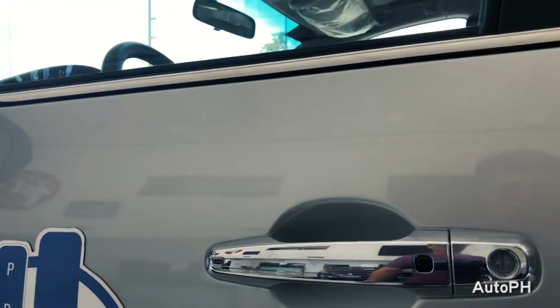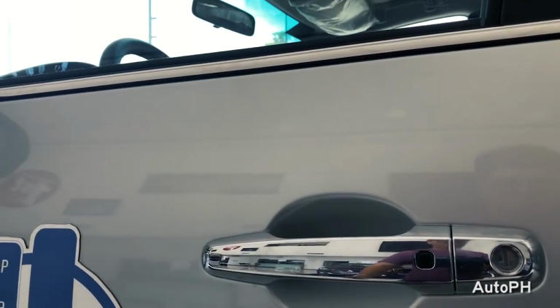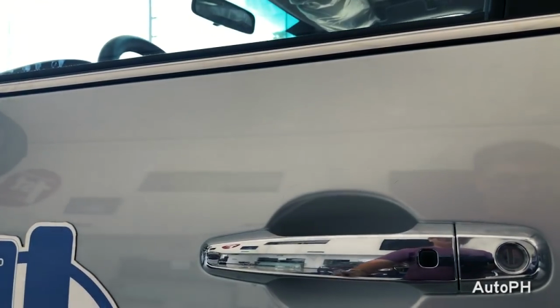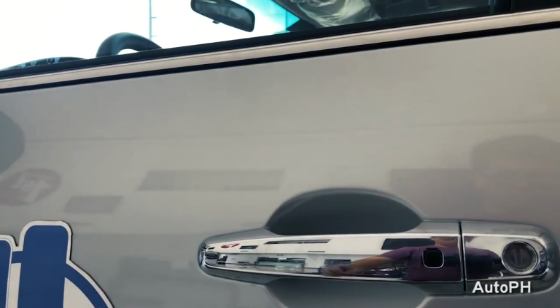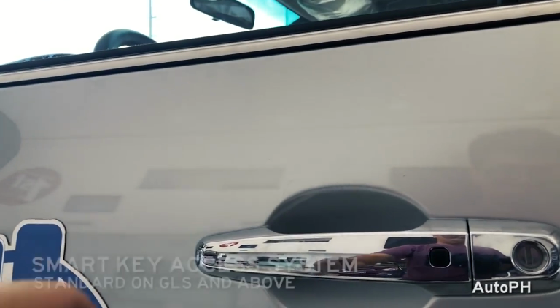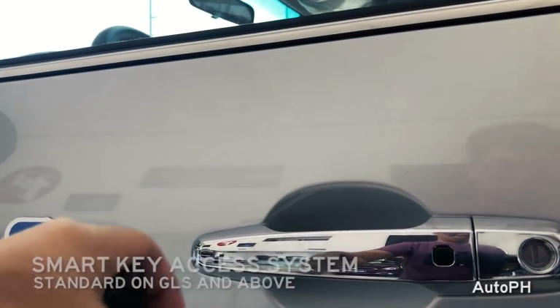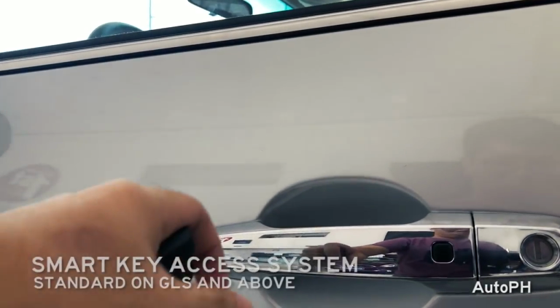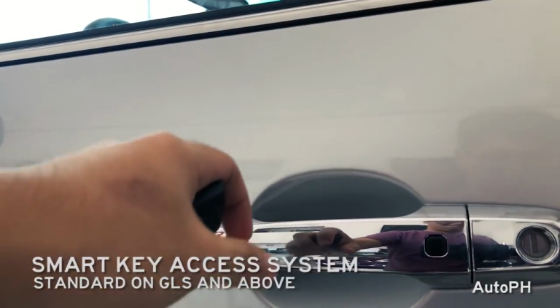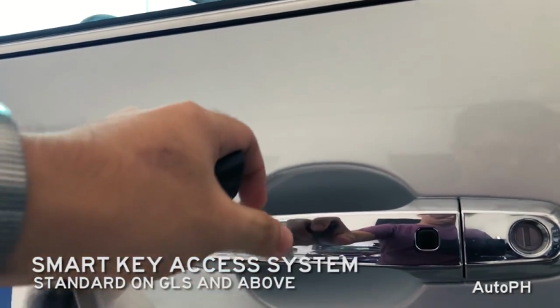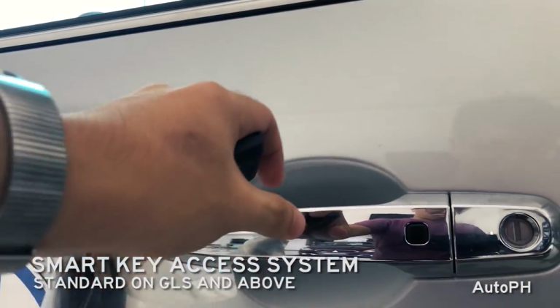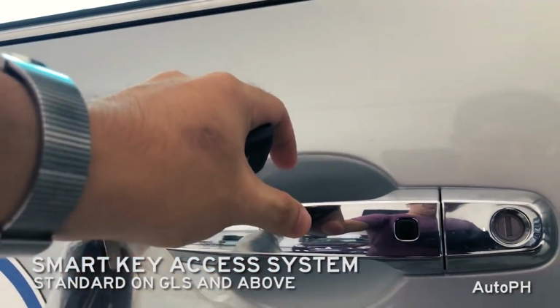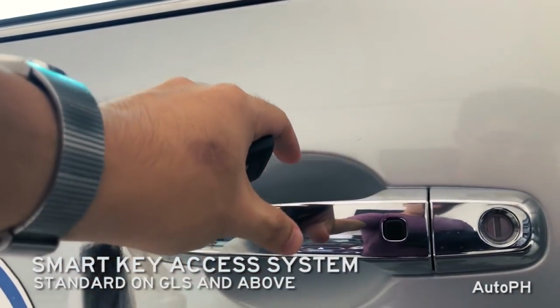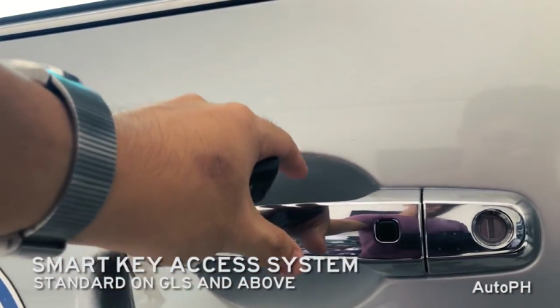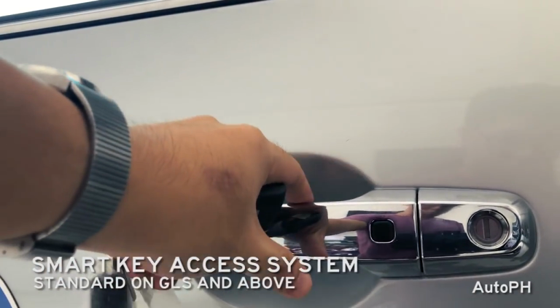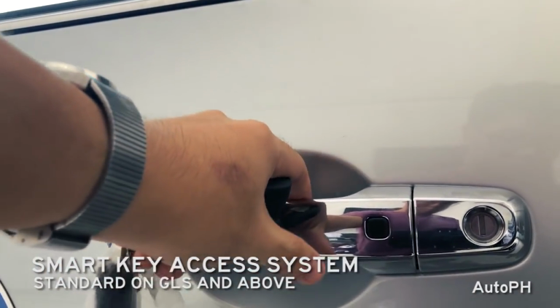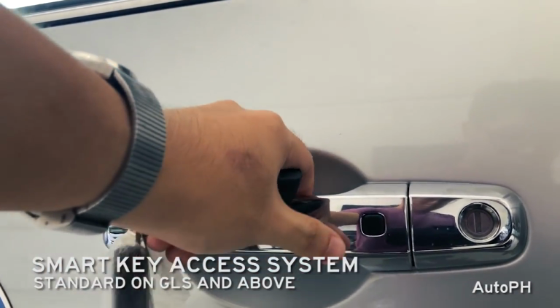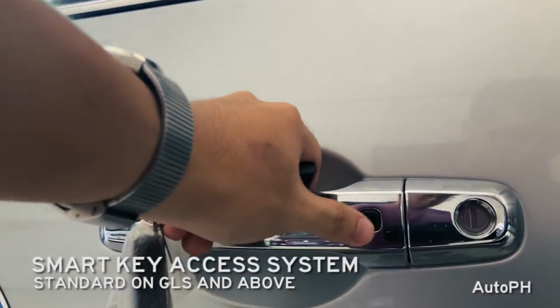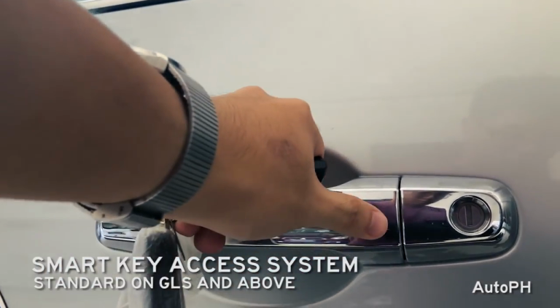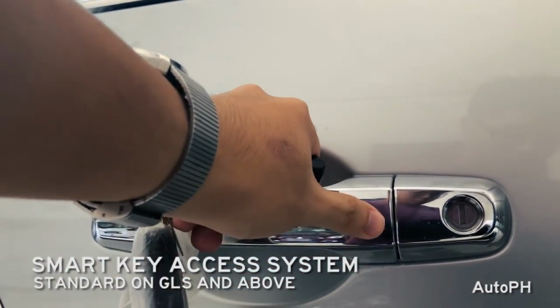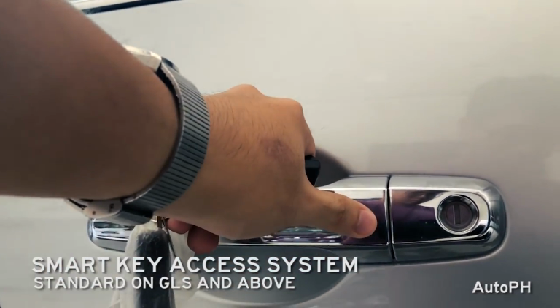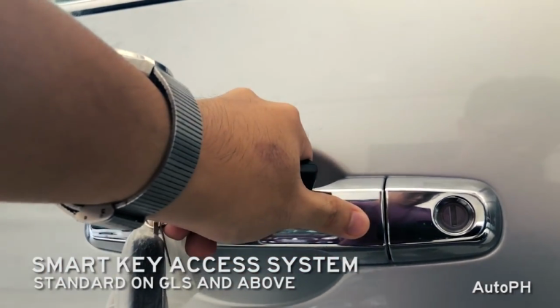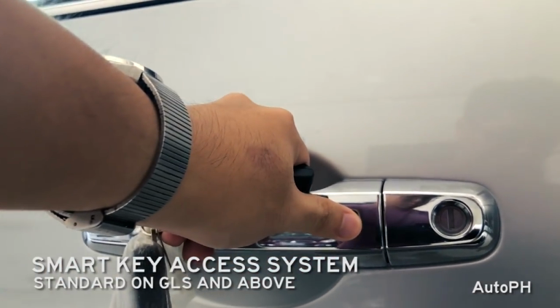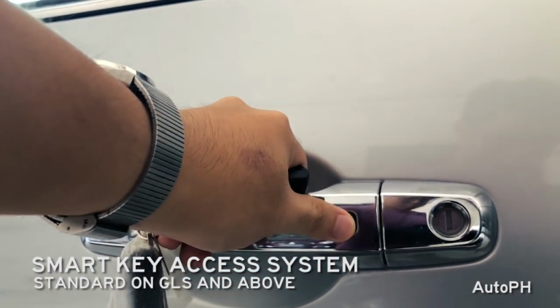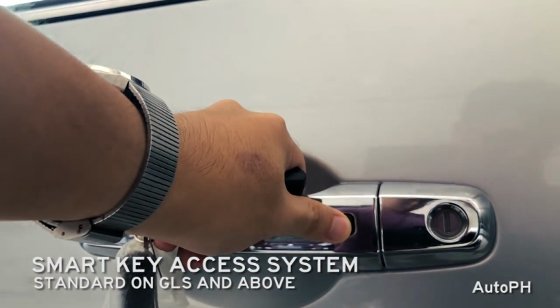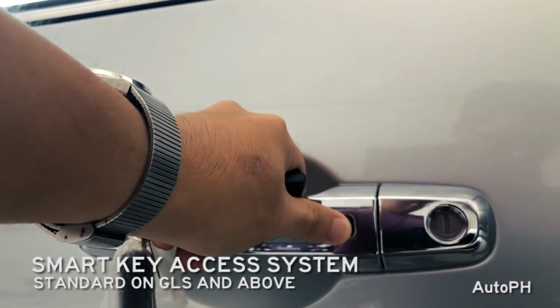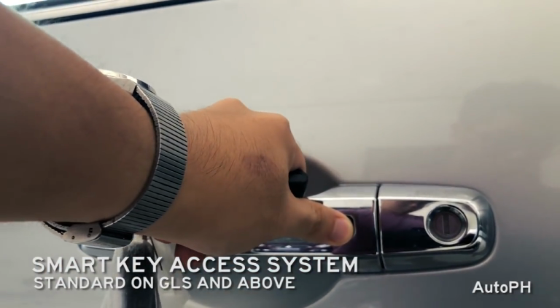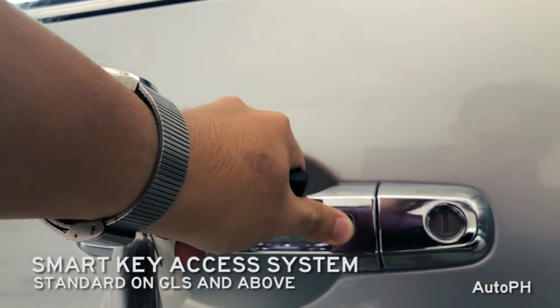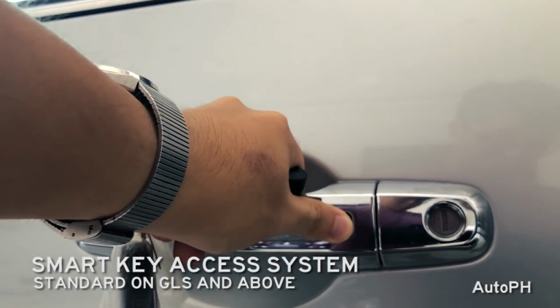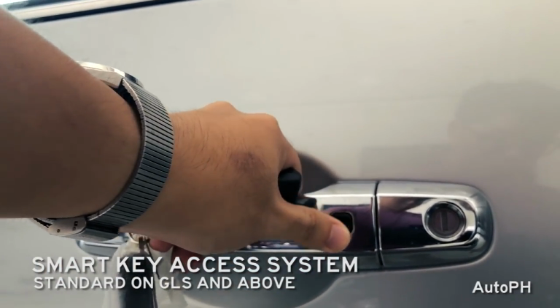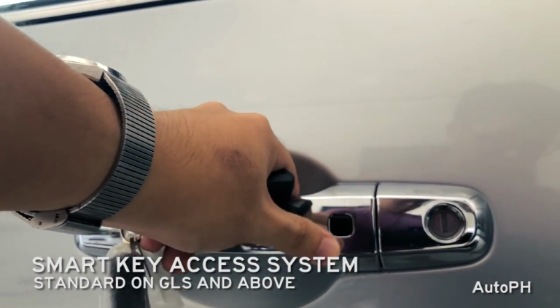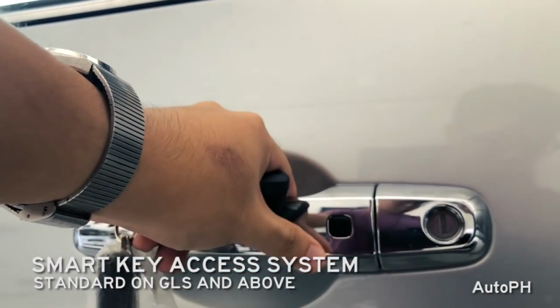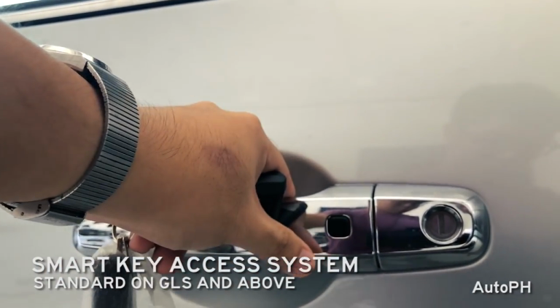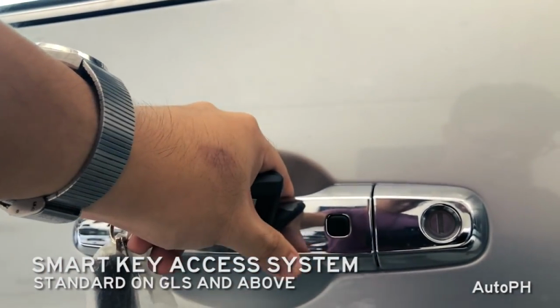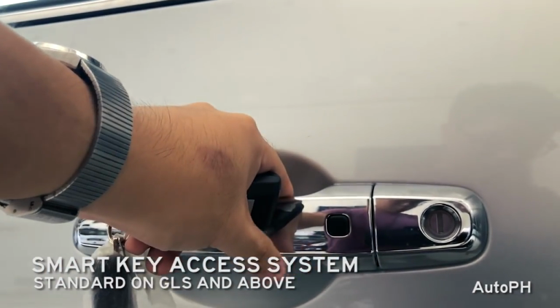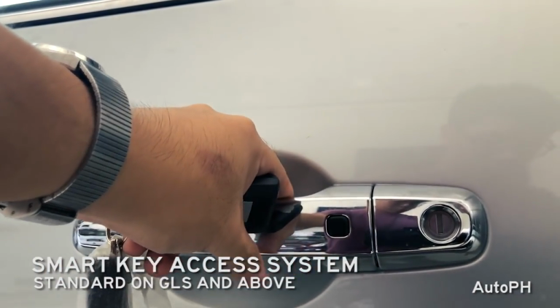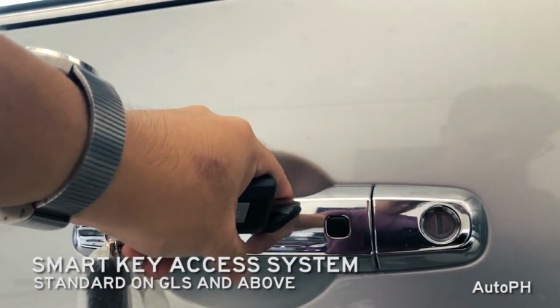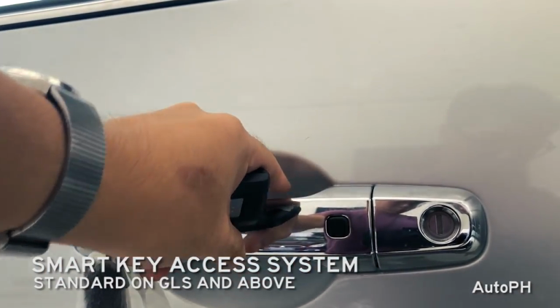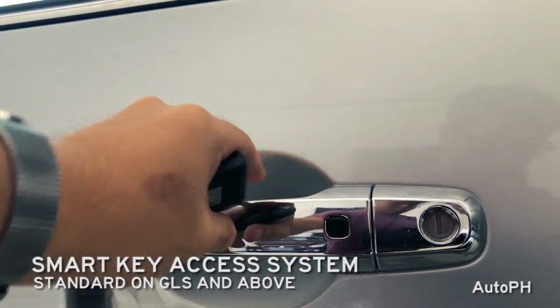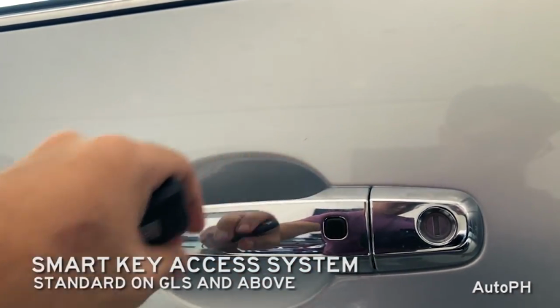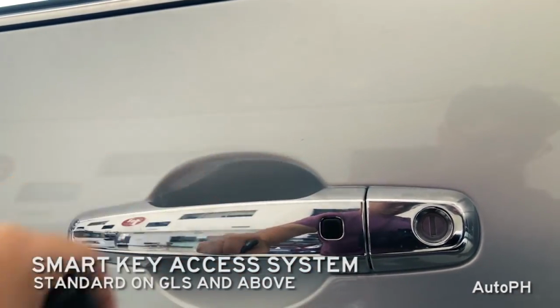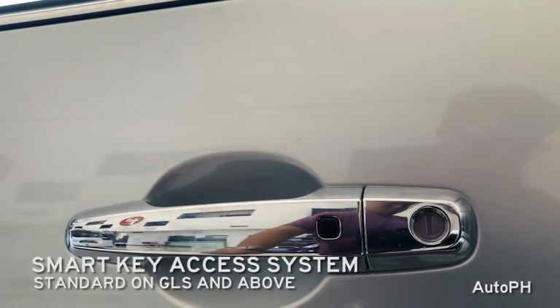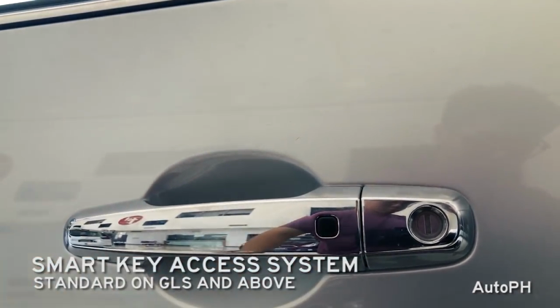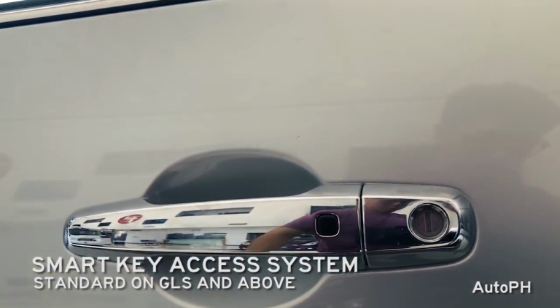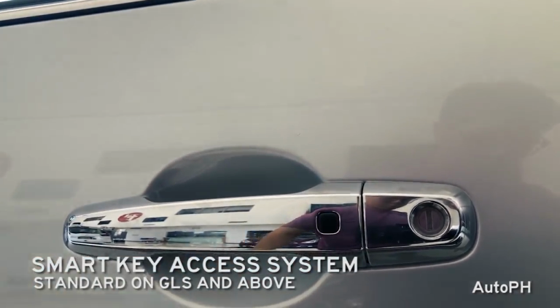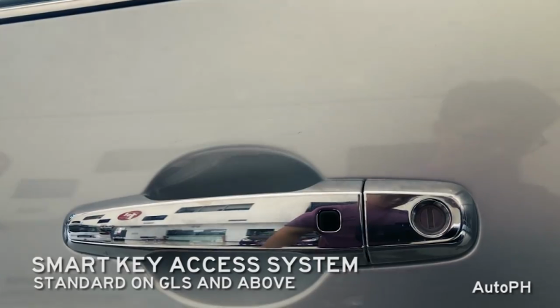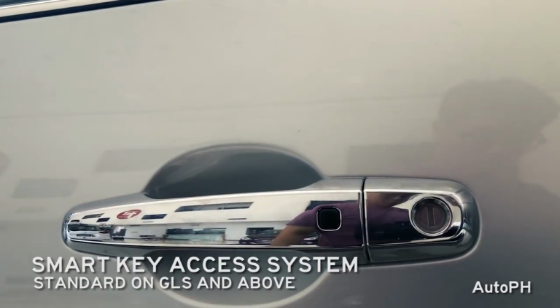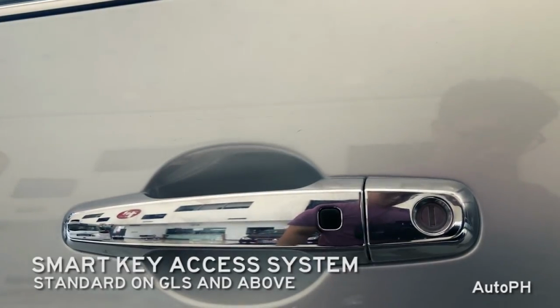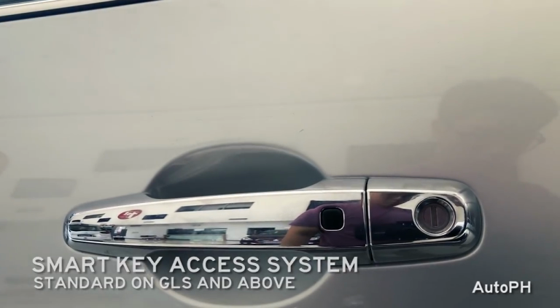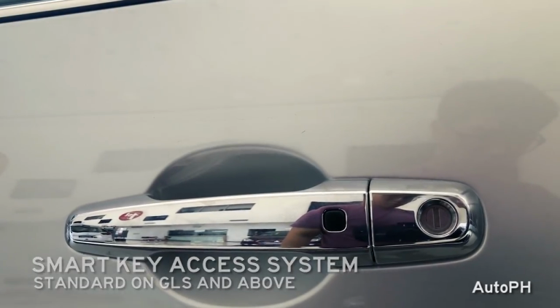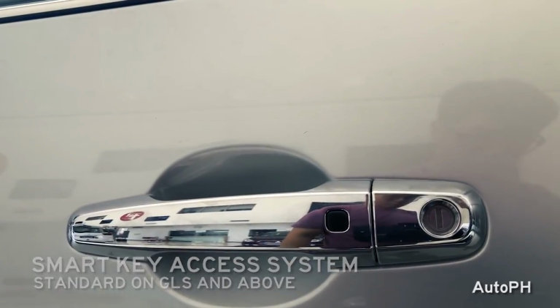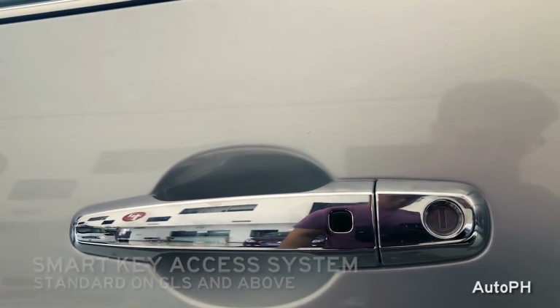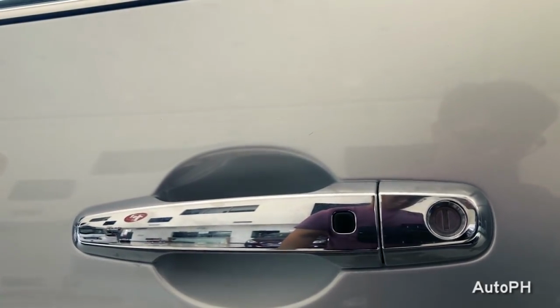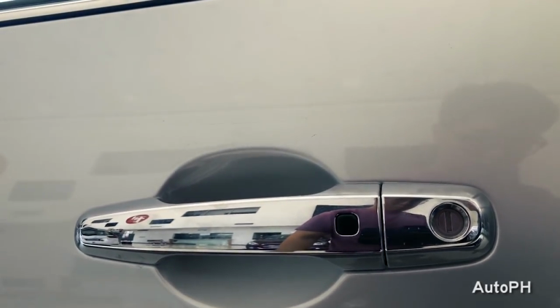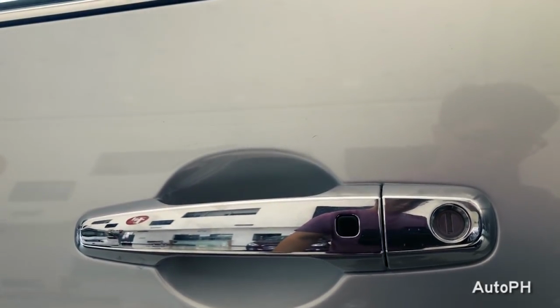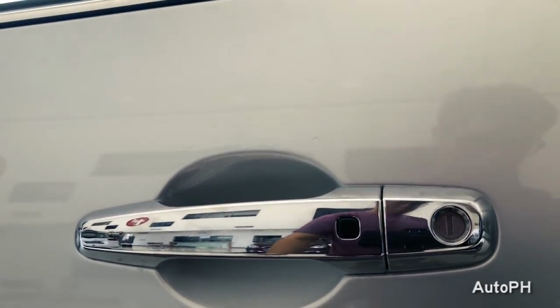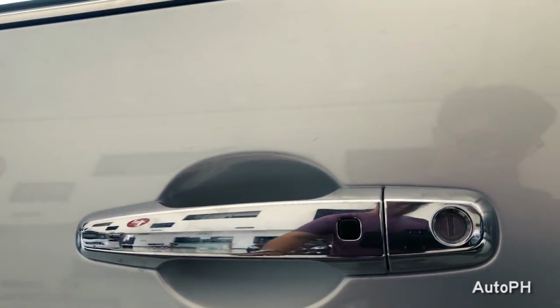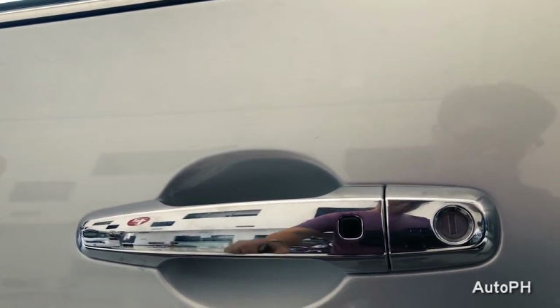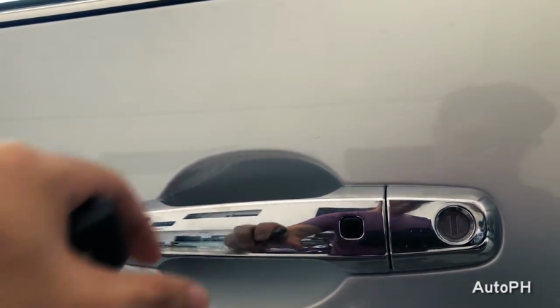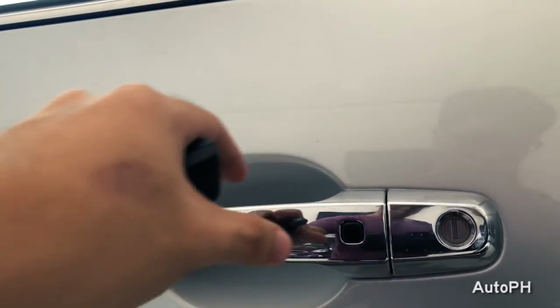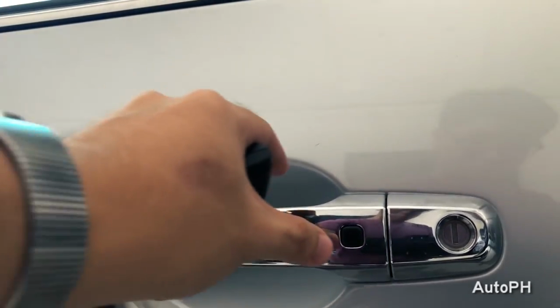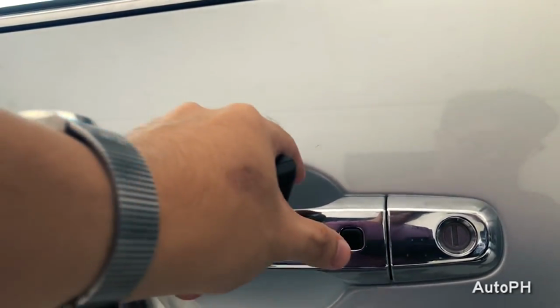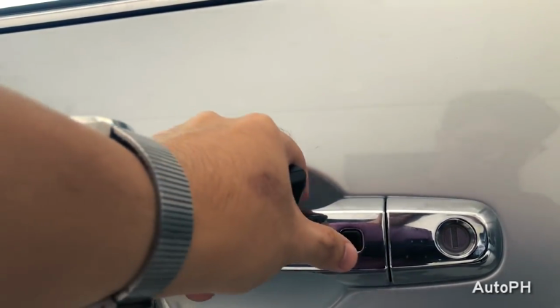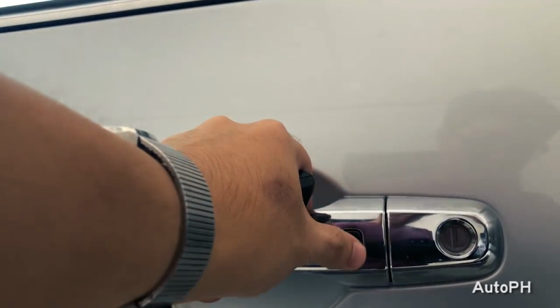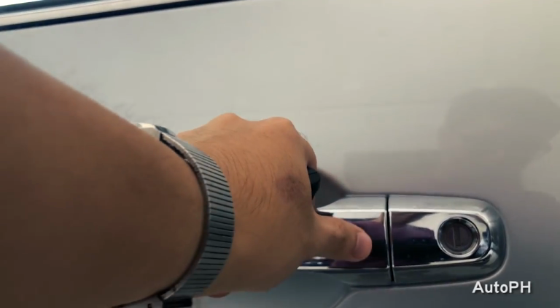This Montero Sport comes with a smart key access system. To lock the car, press the button. To unlock, just press it again.